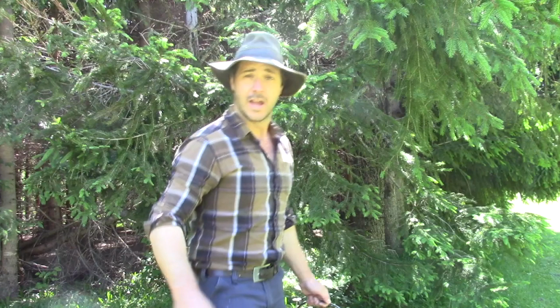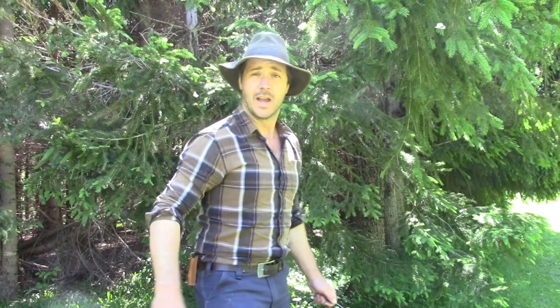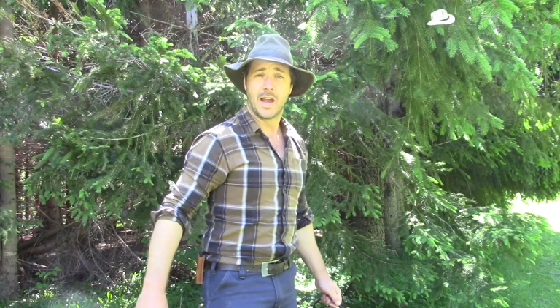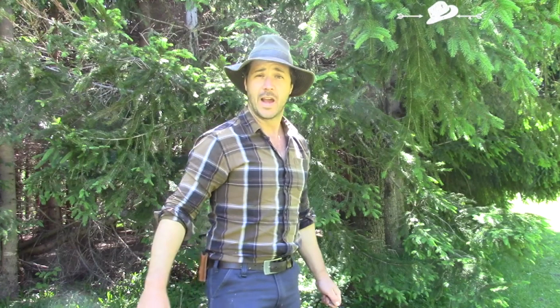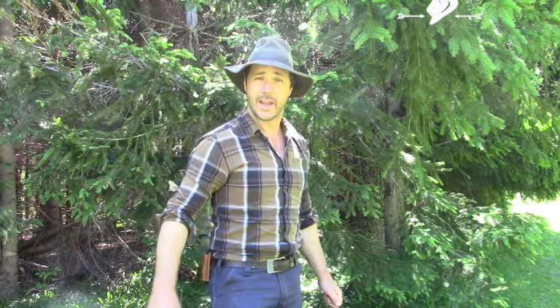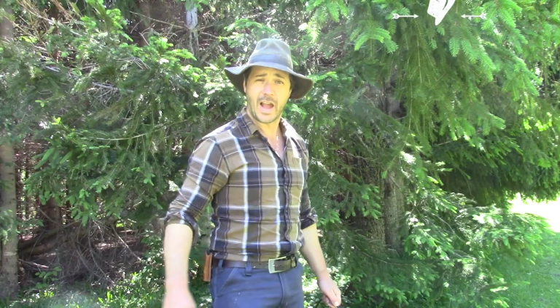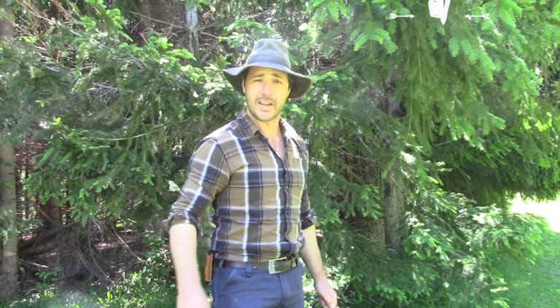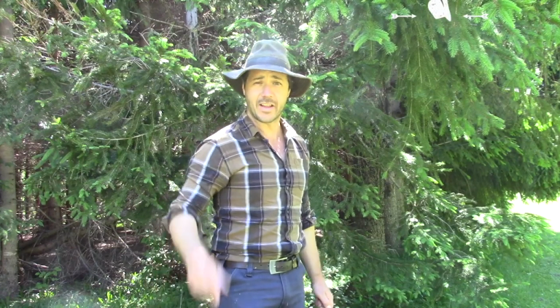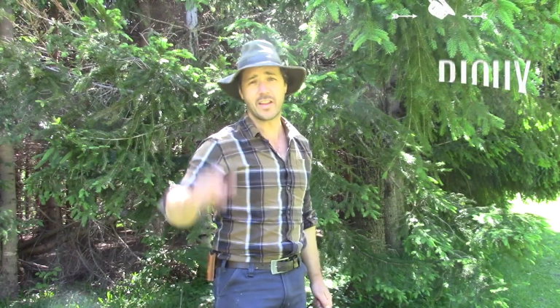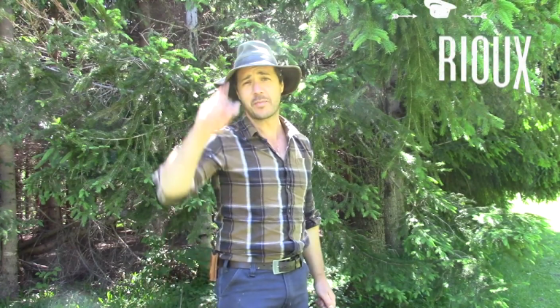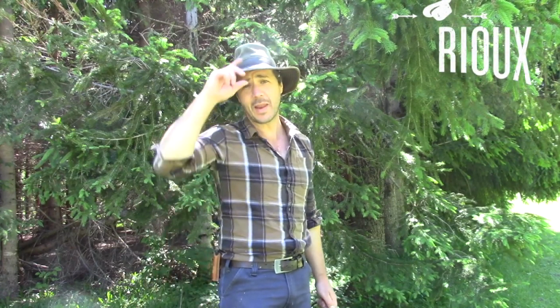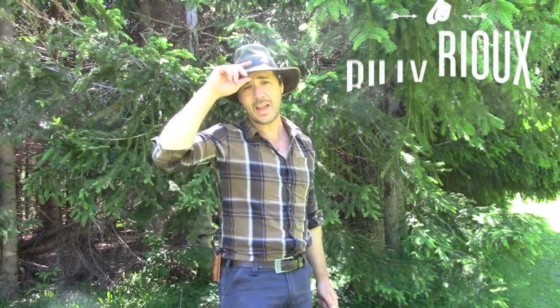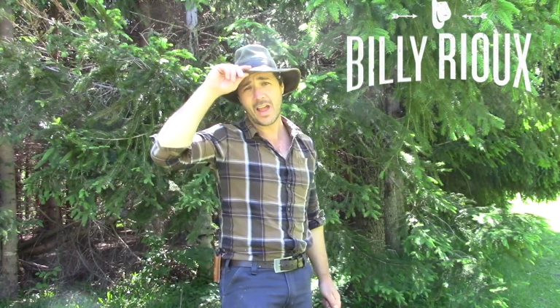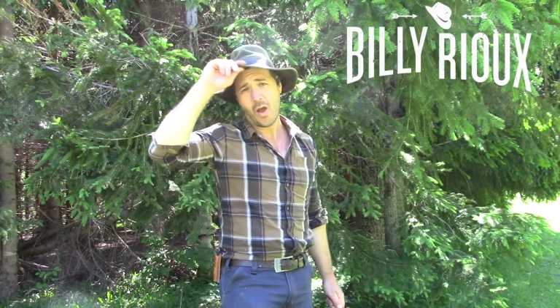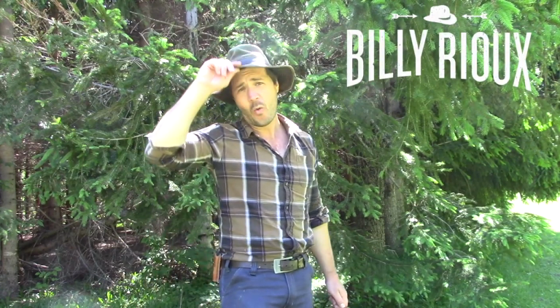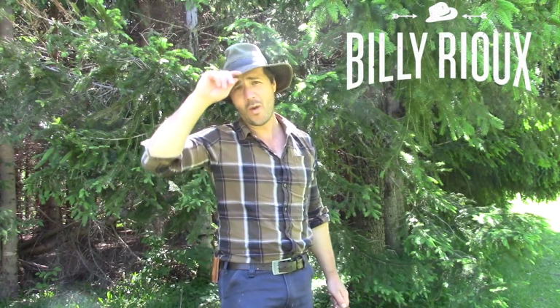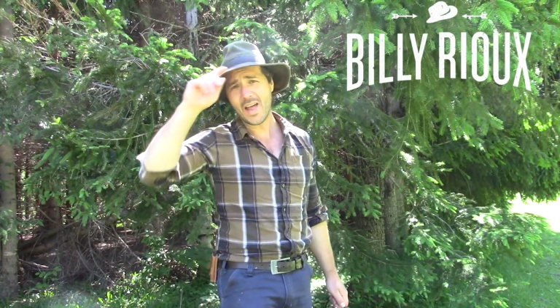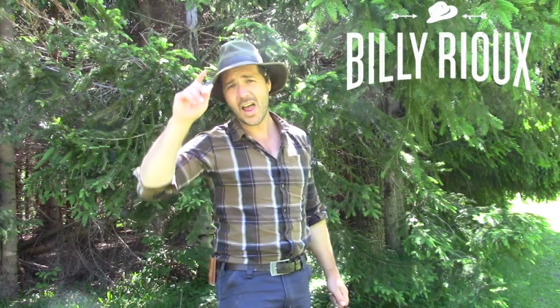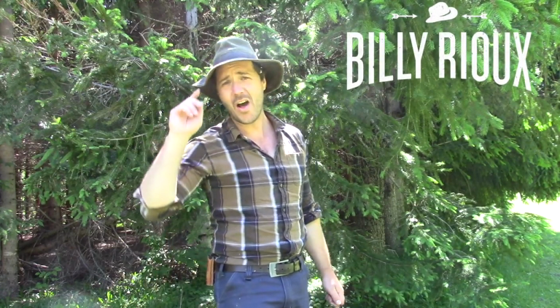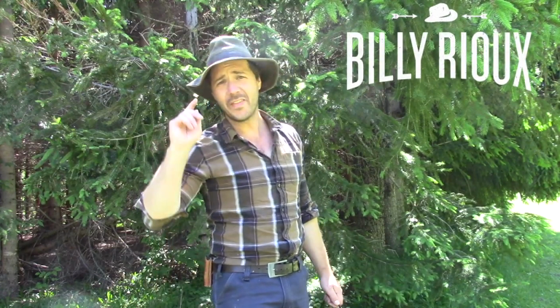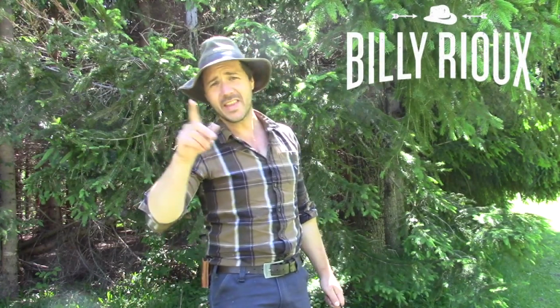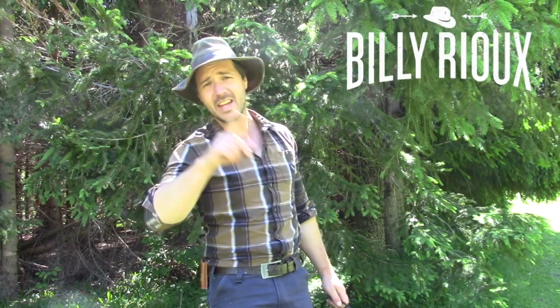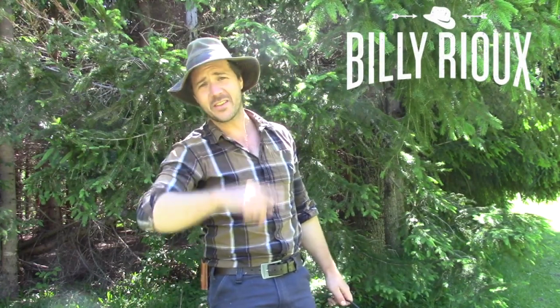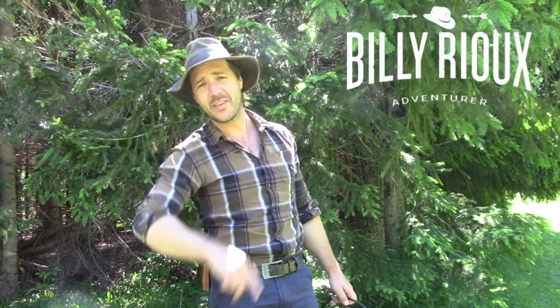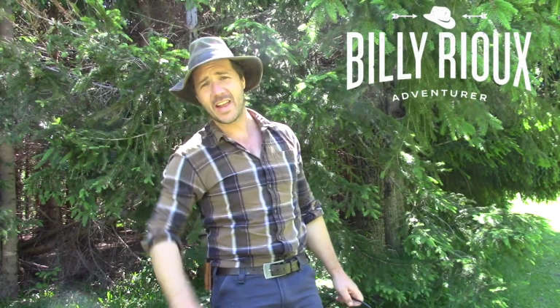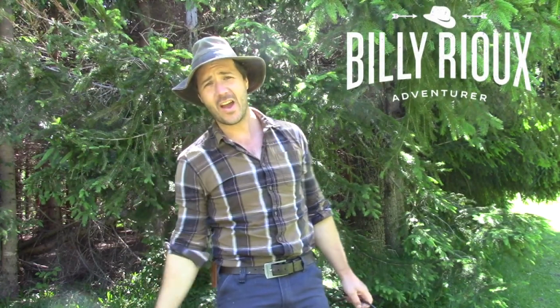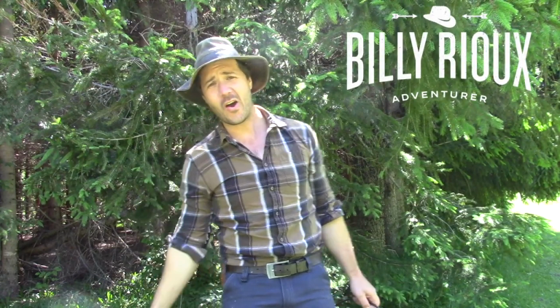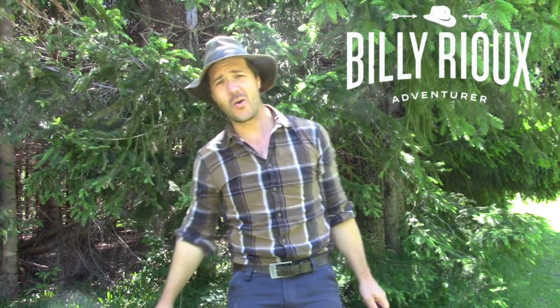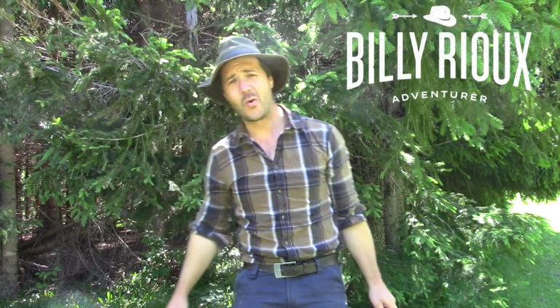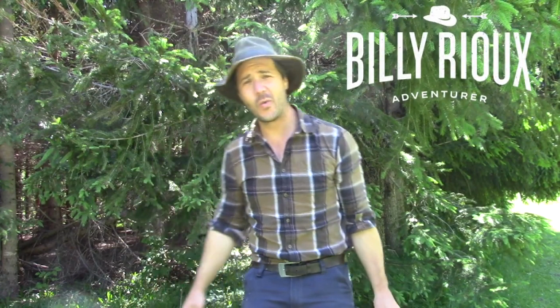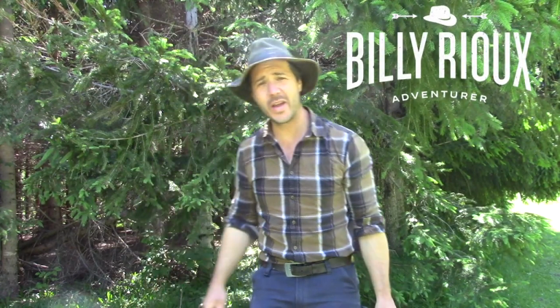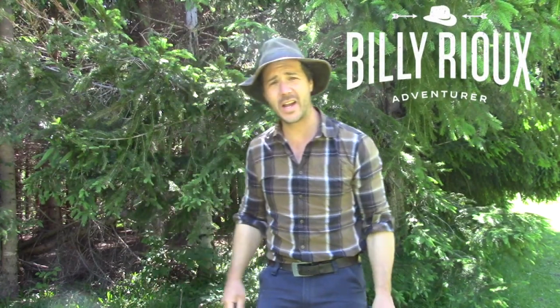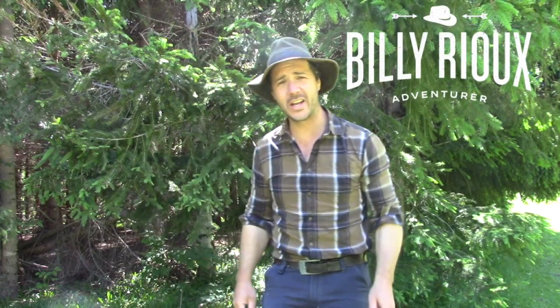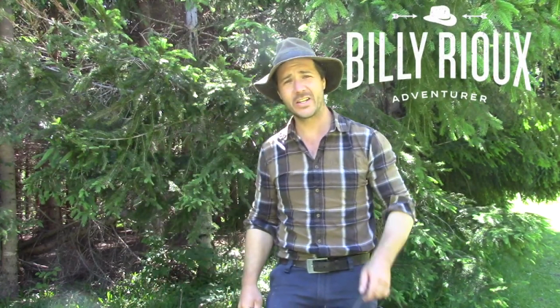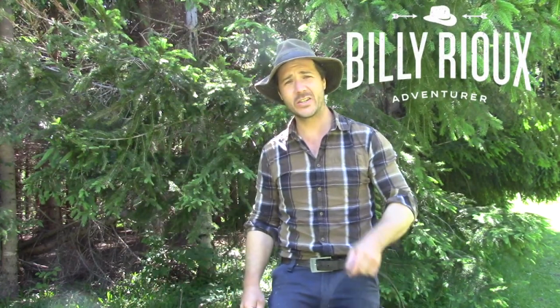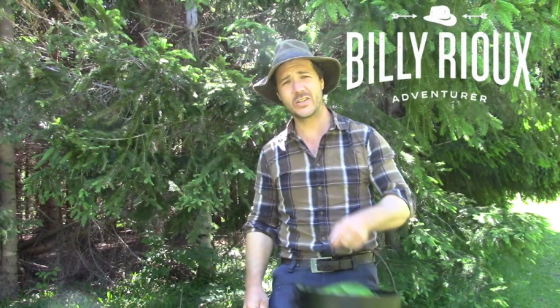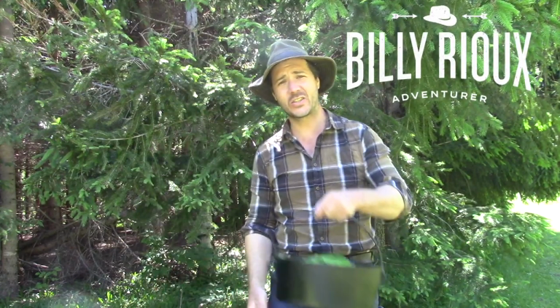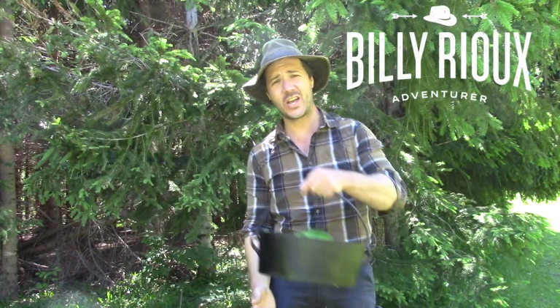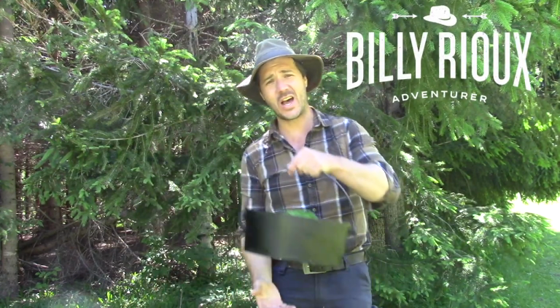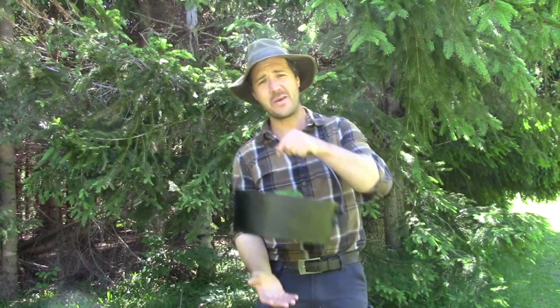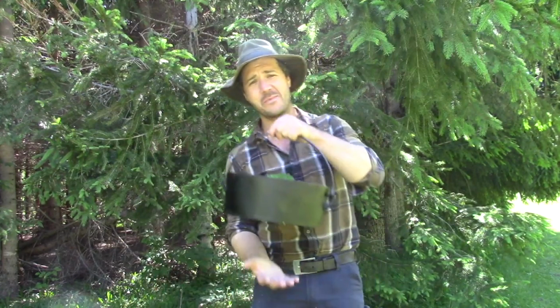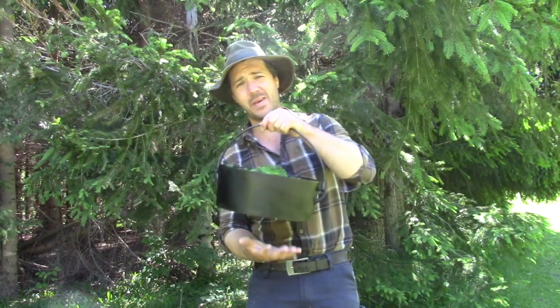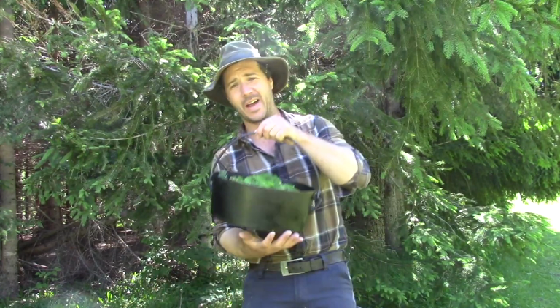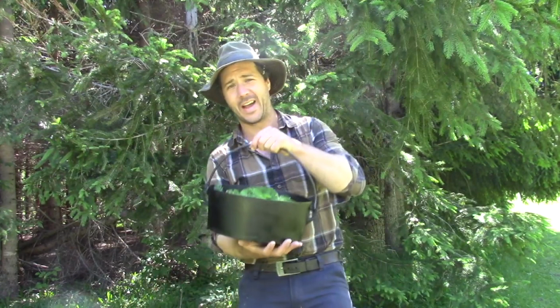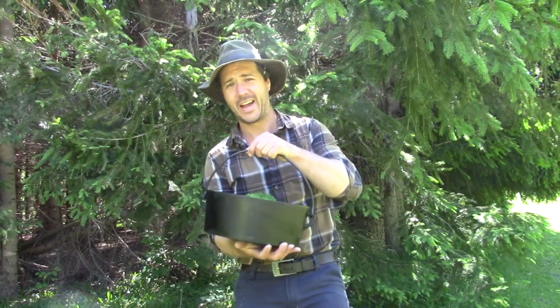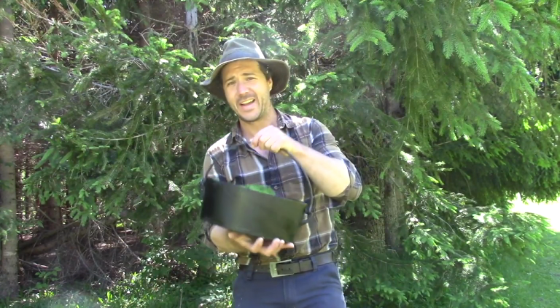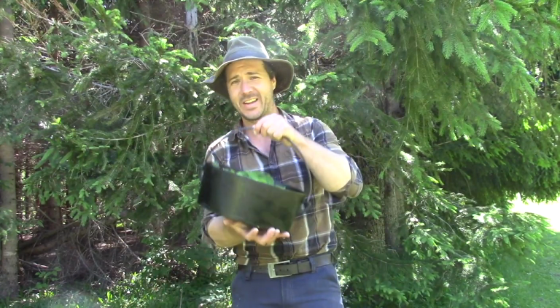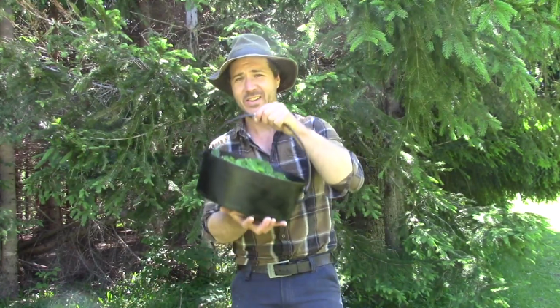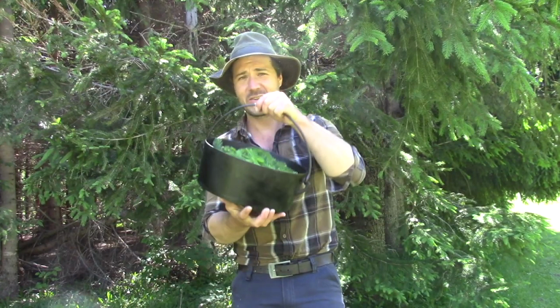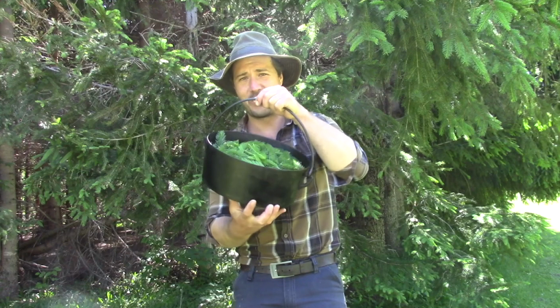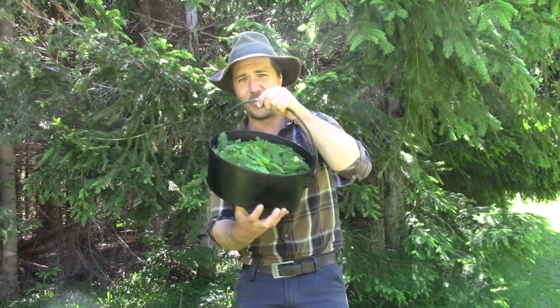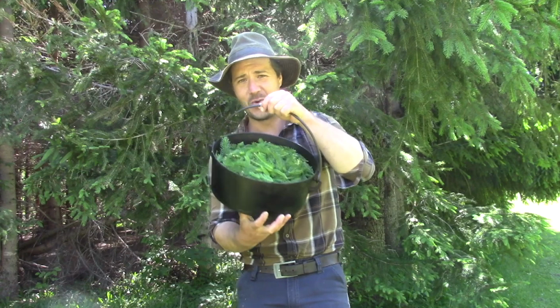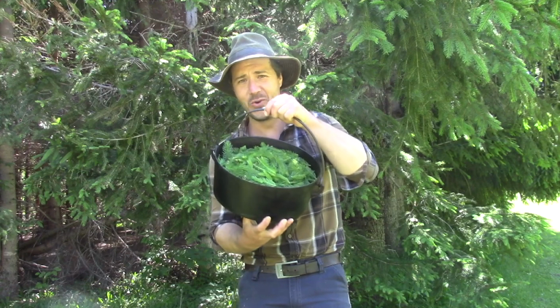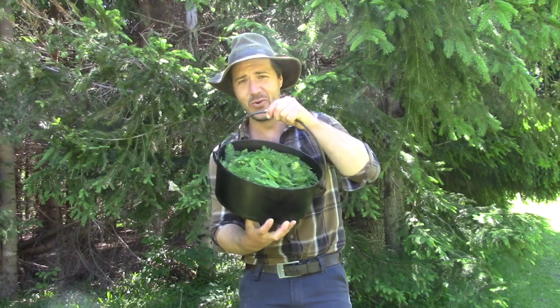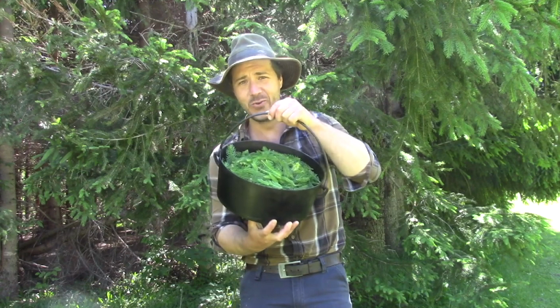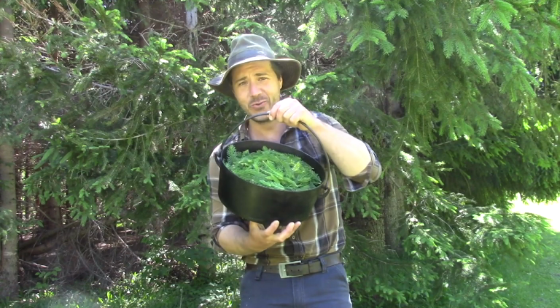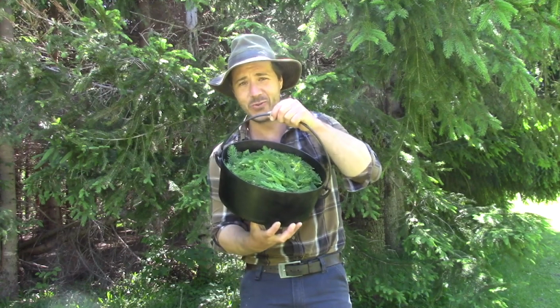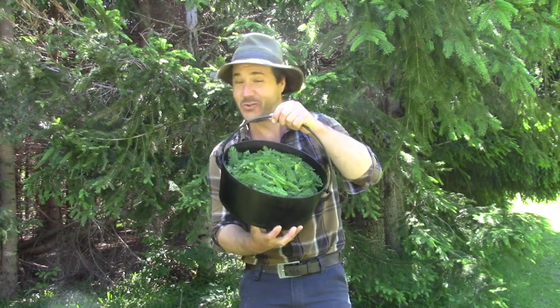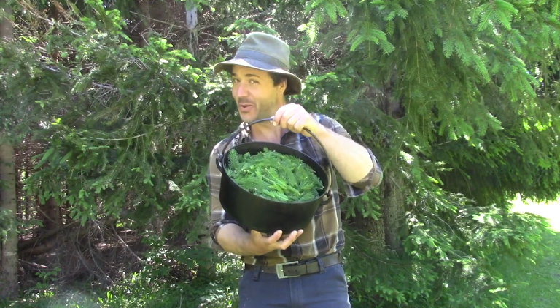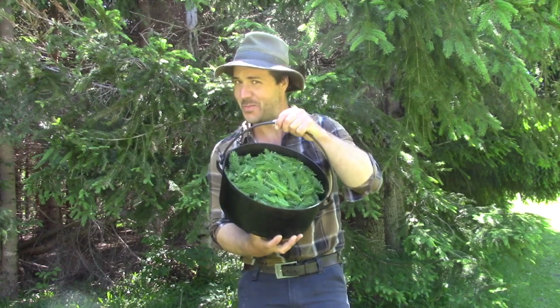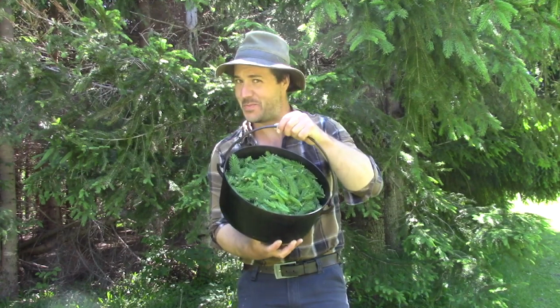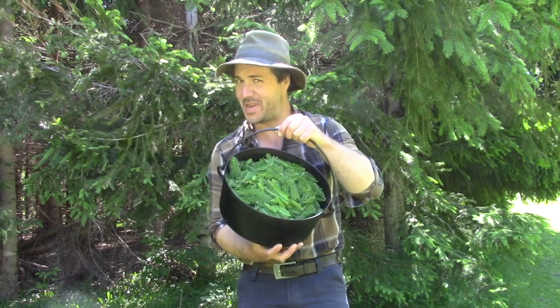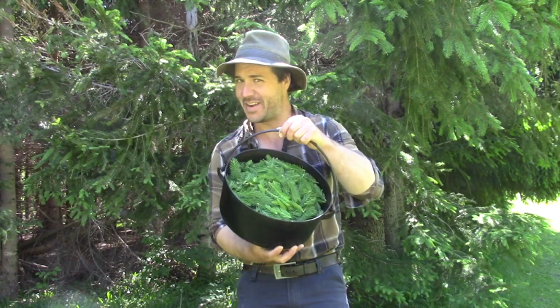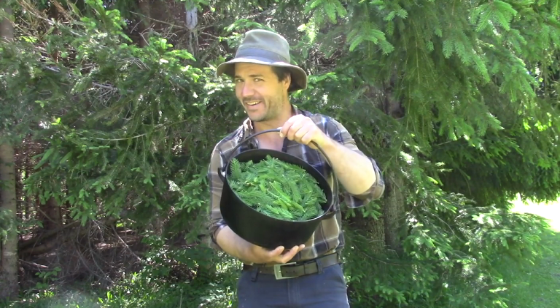Hey guys, this is Billy. On this video, we're gonna do some spruce beer.